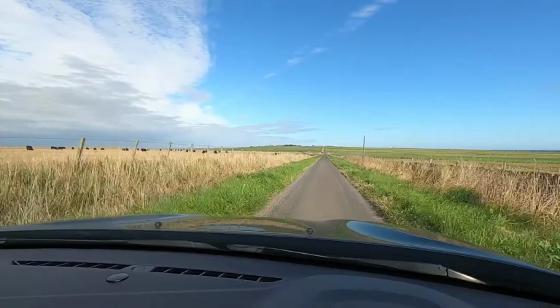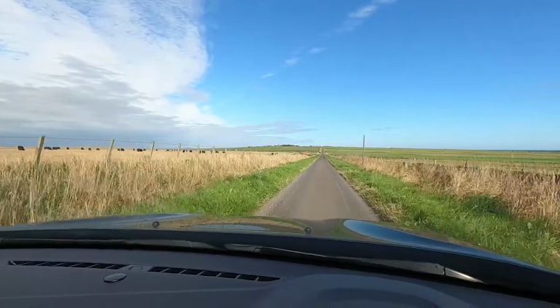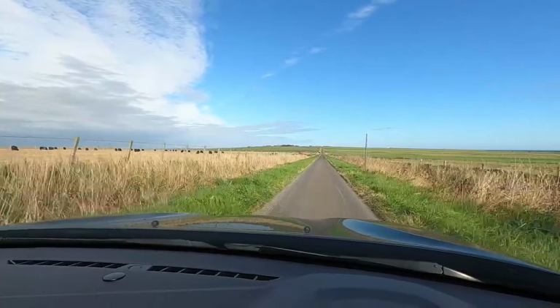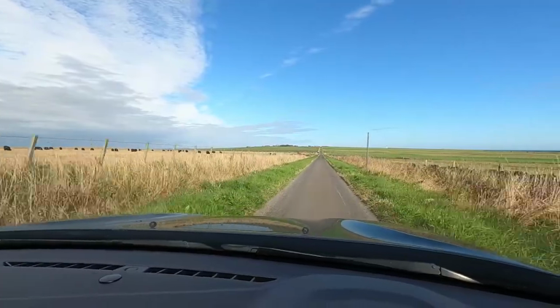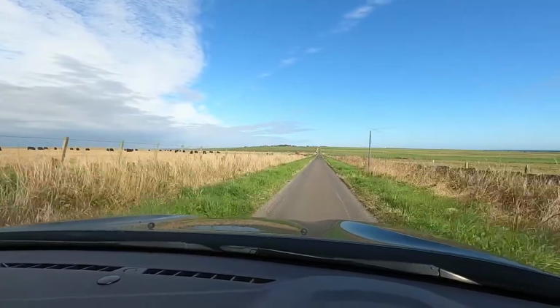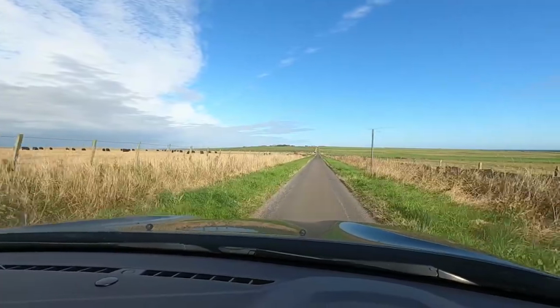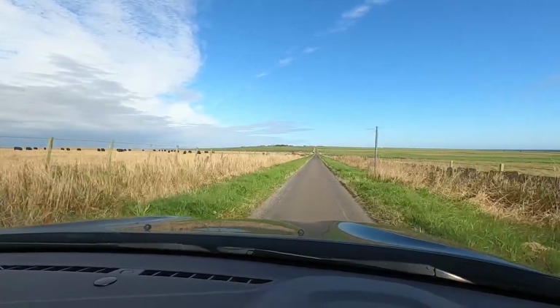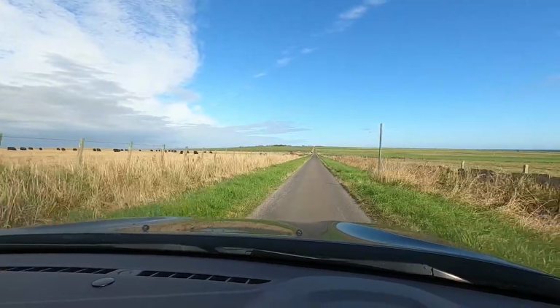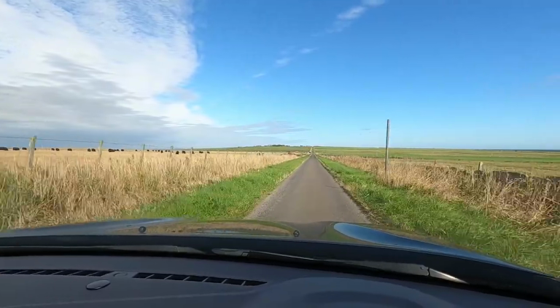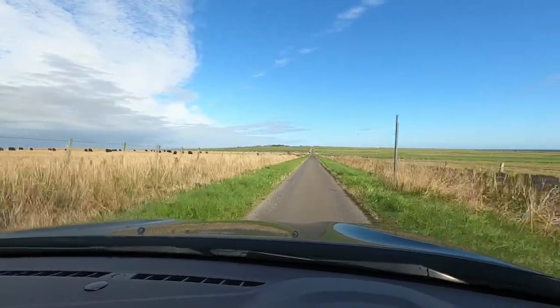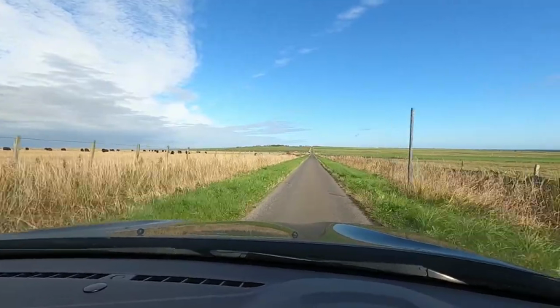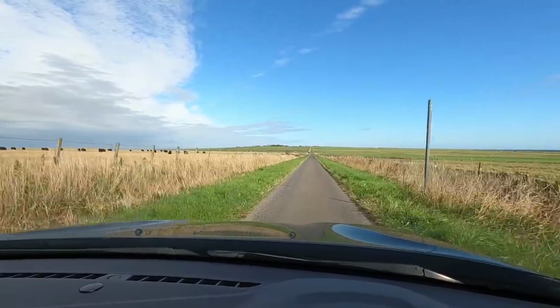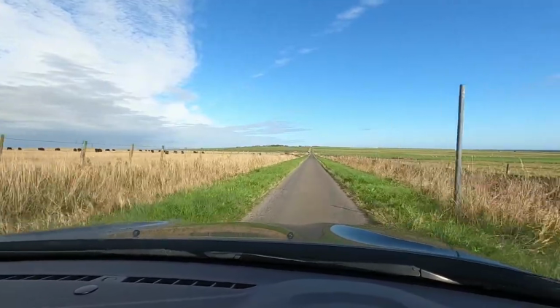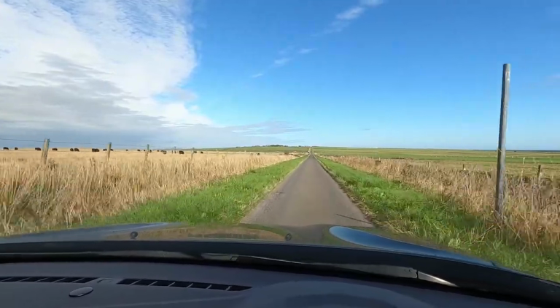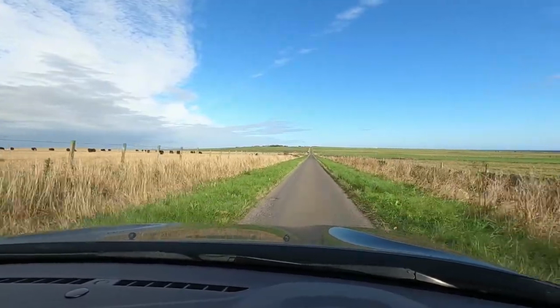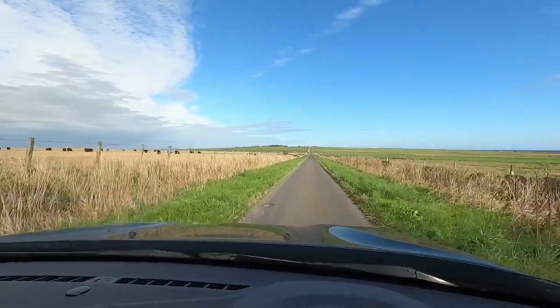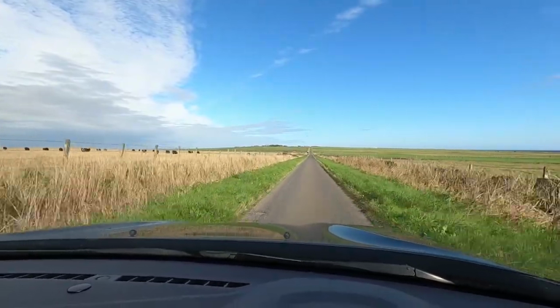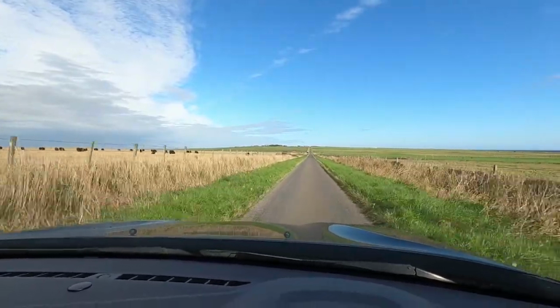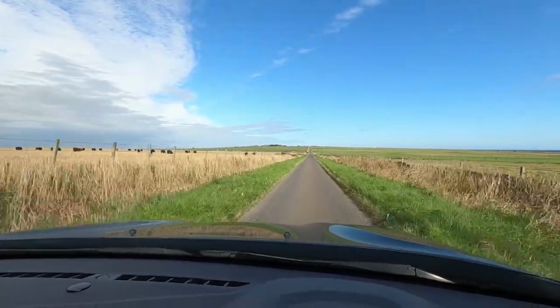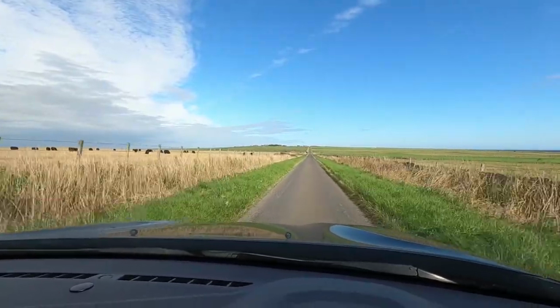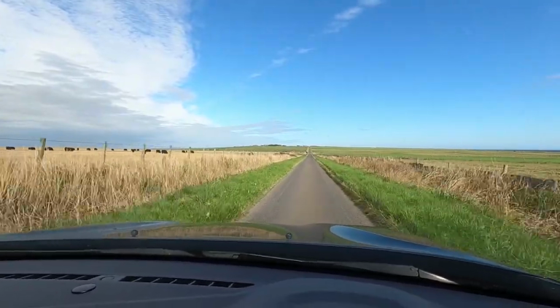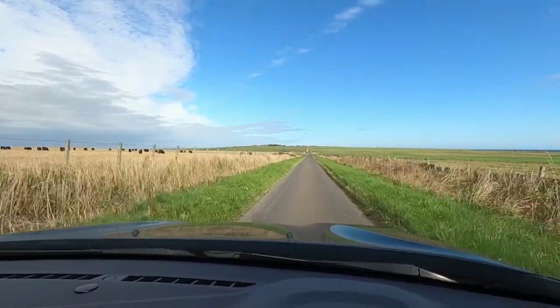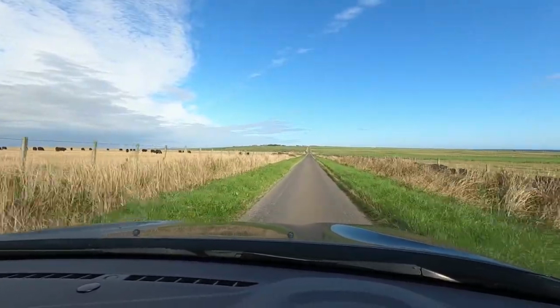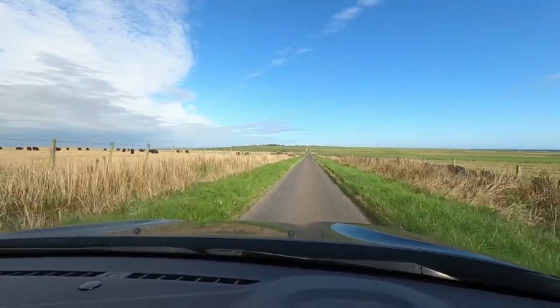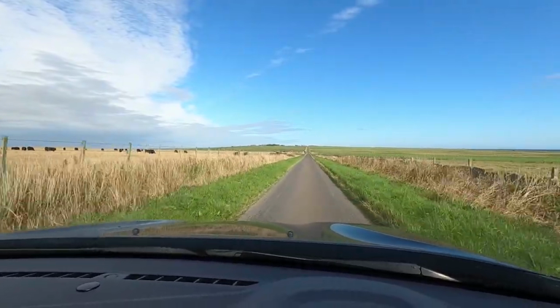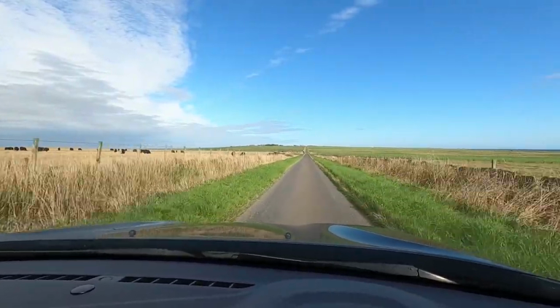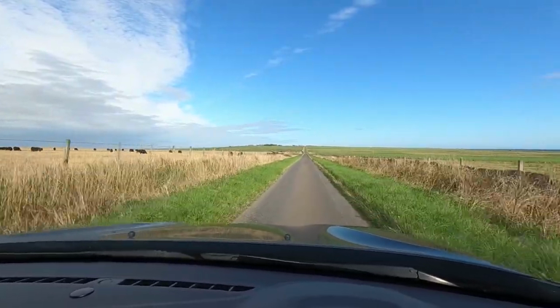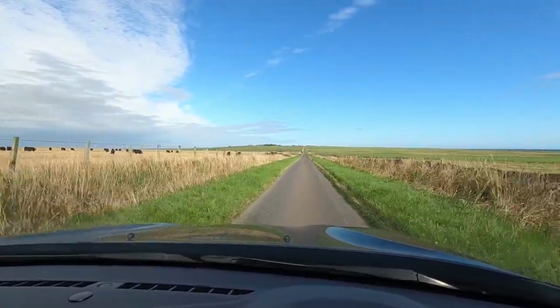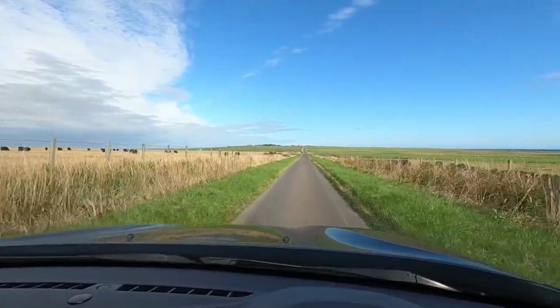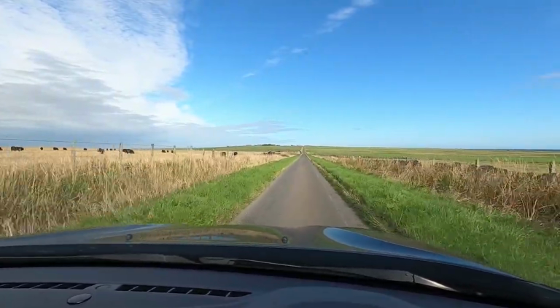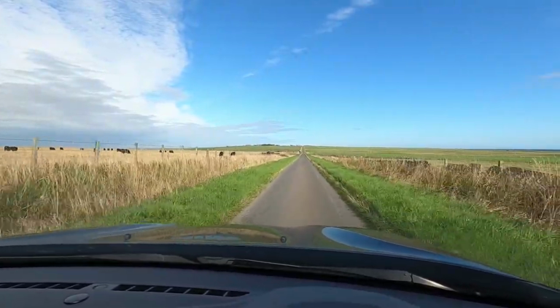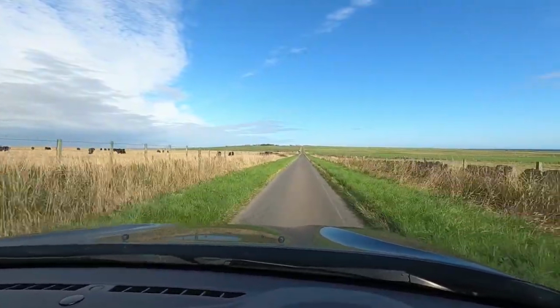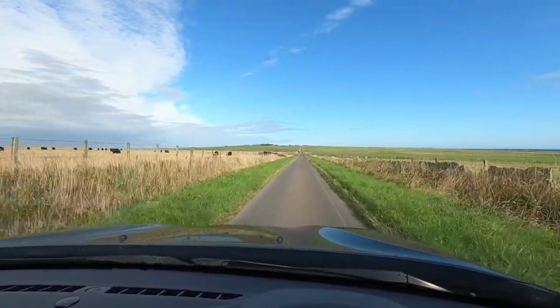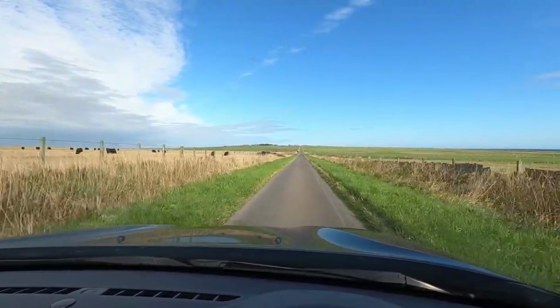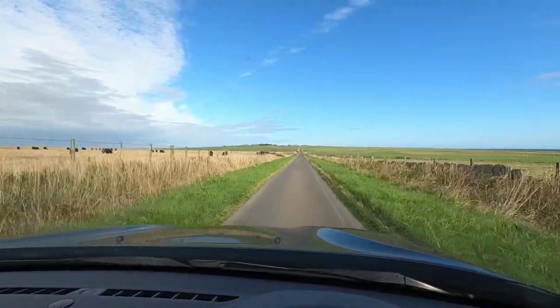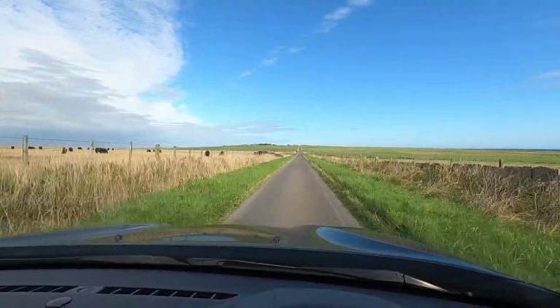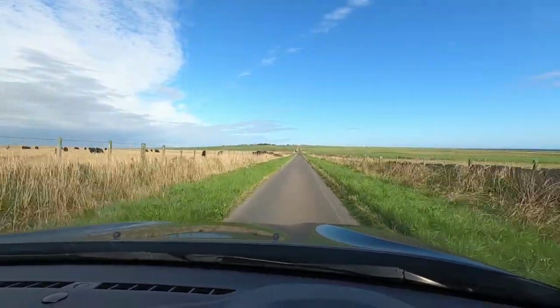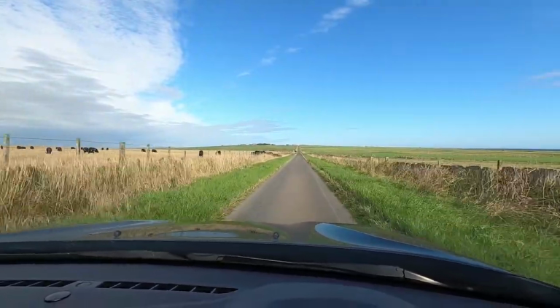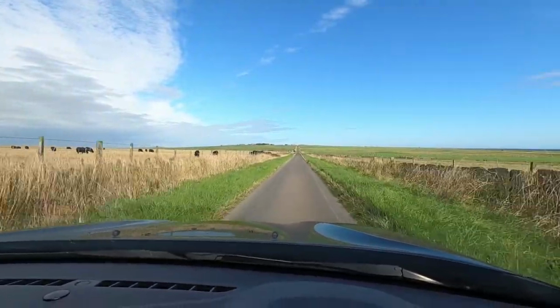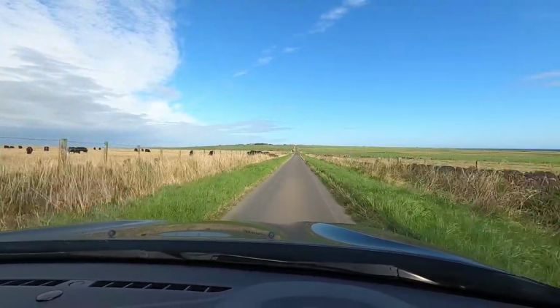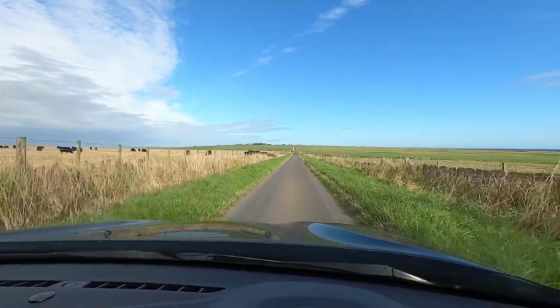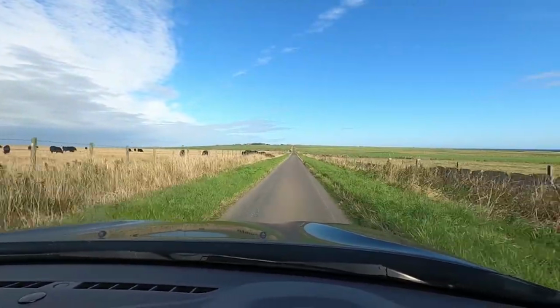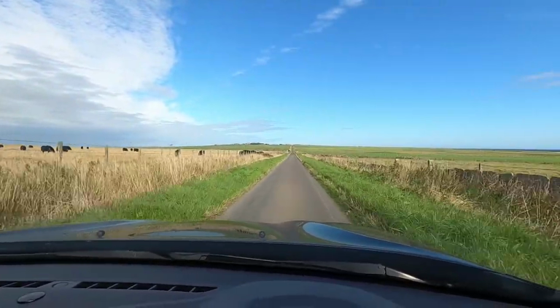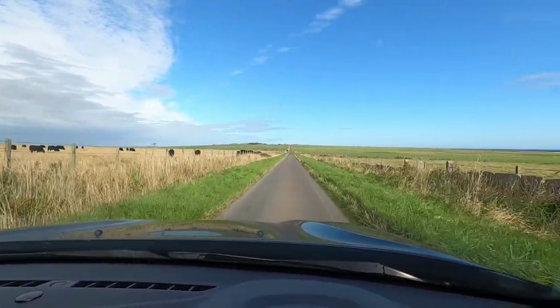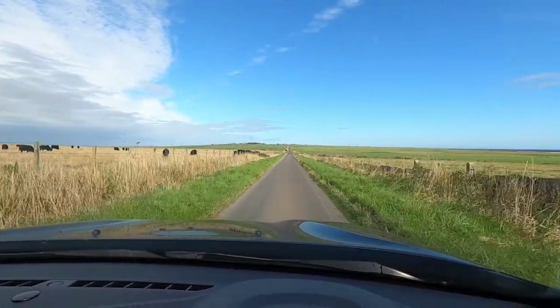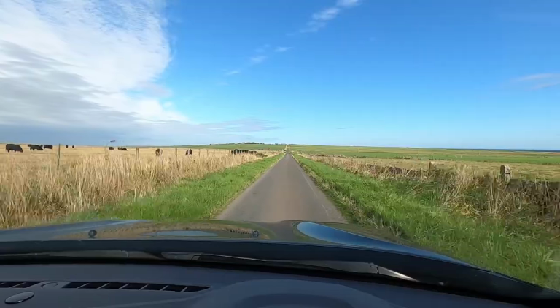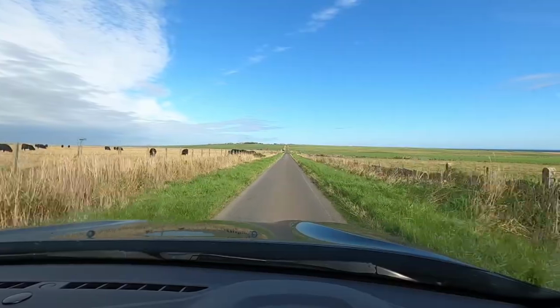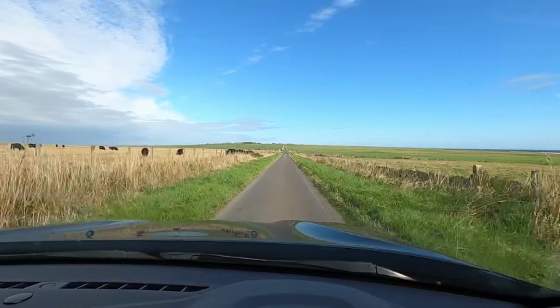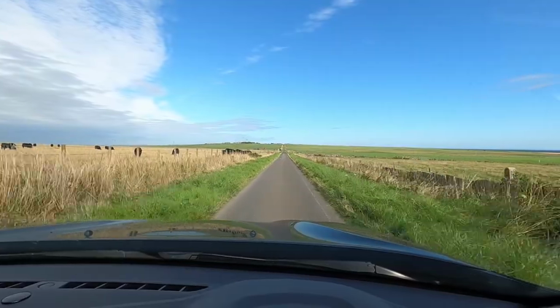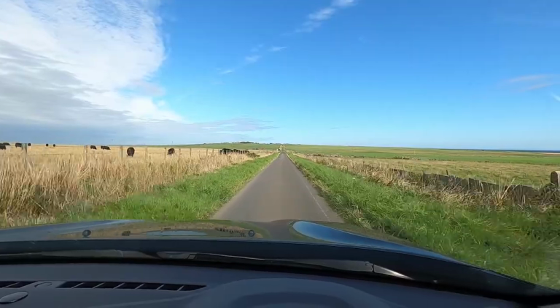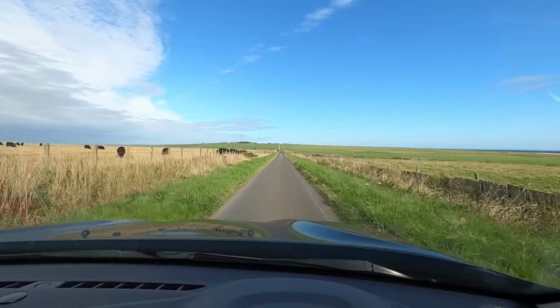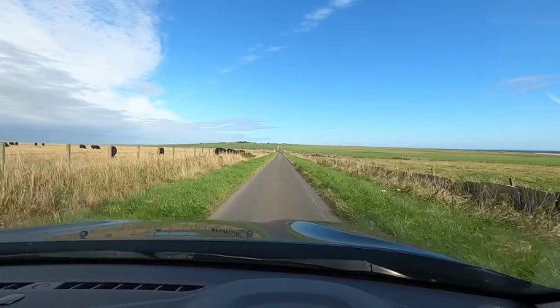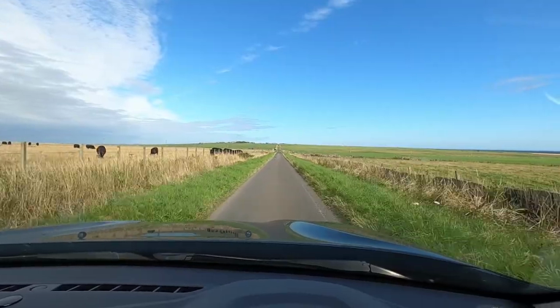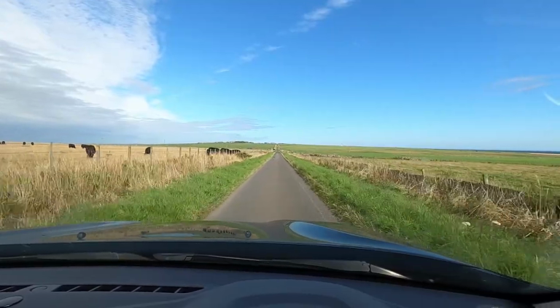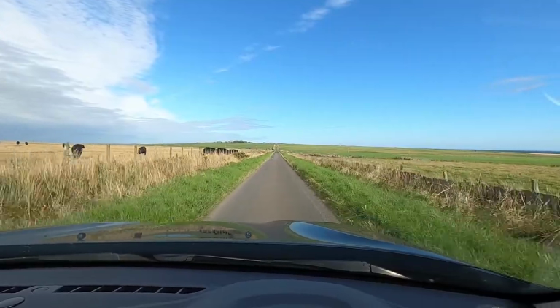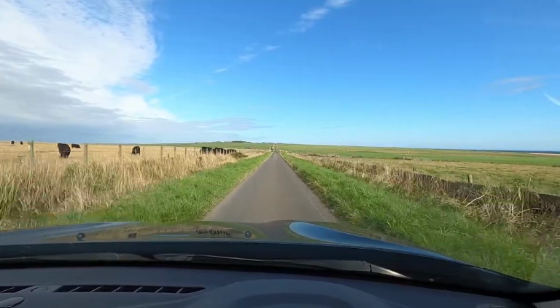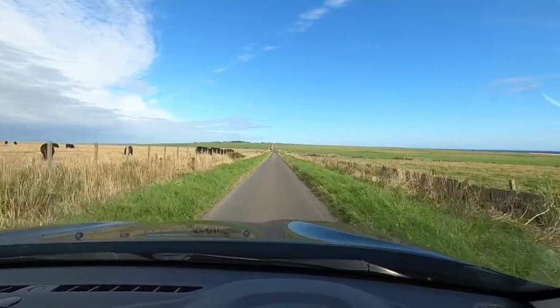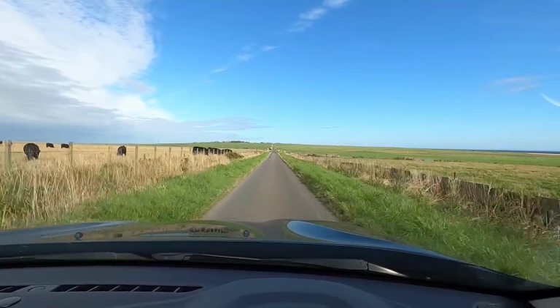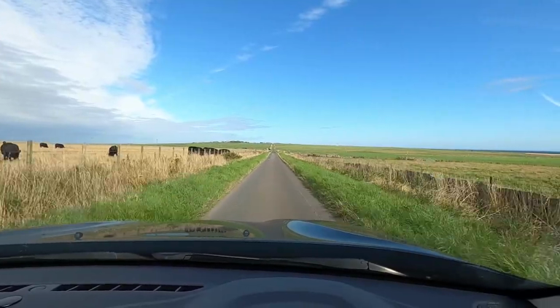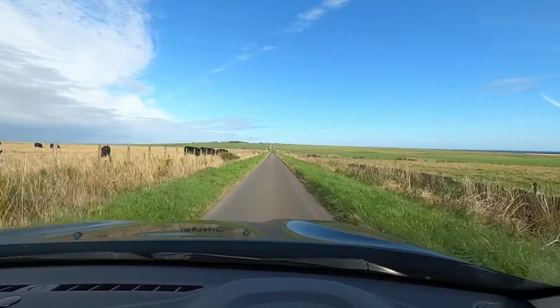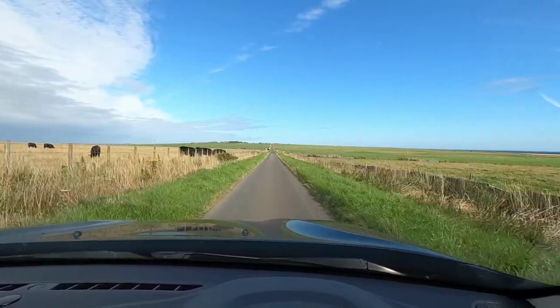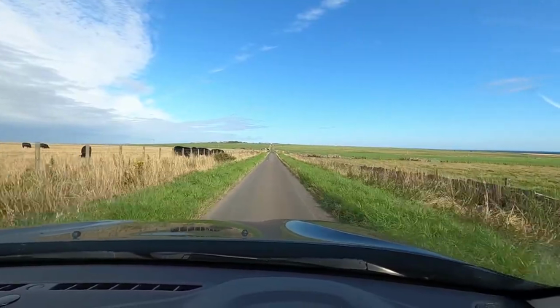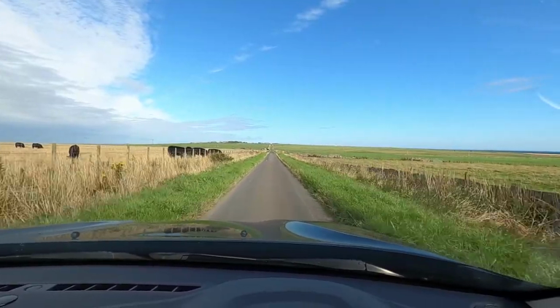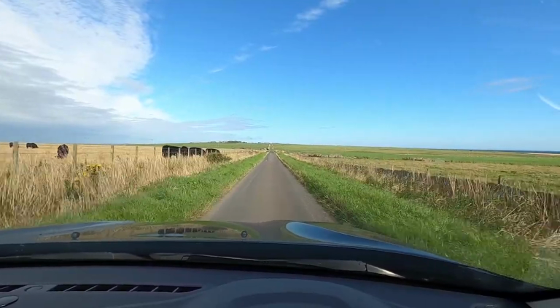Back to the single track roads. It's a dead end up here, but hopefully there's a car park just before the dead end.